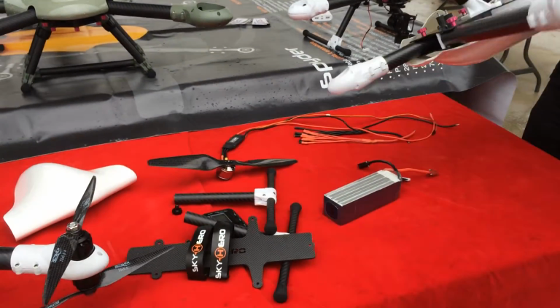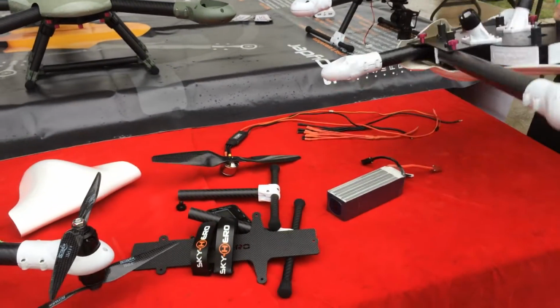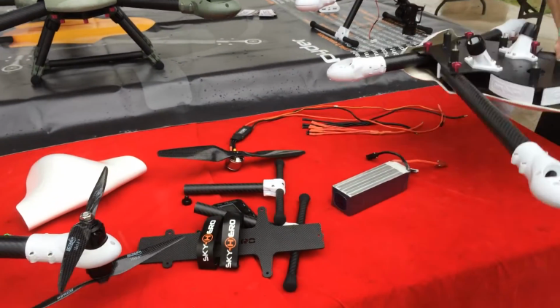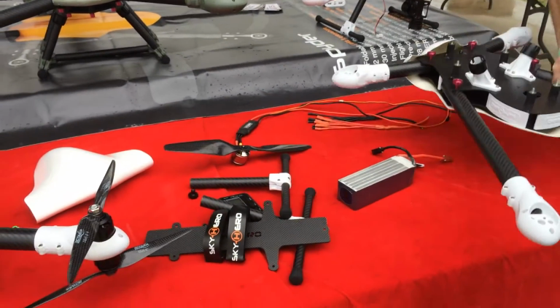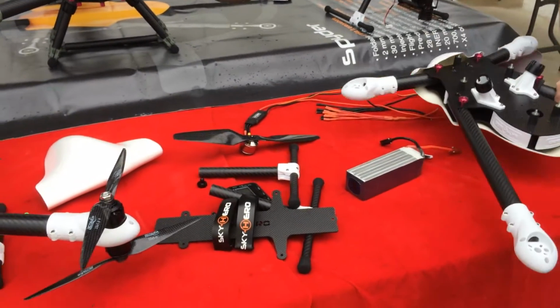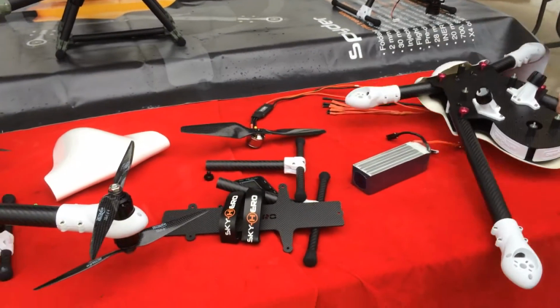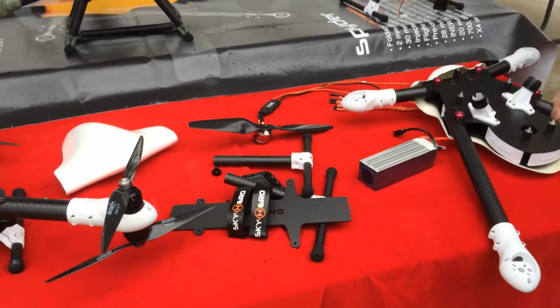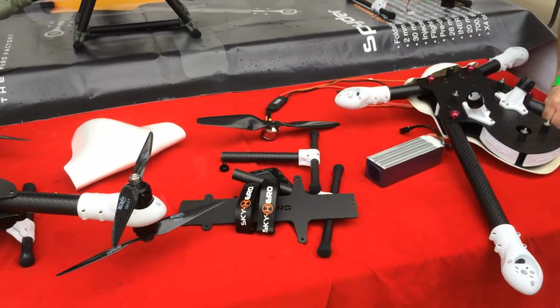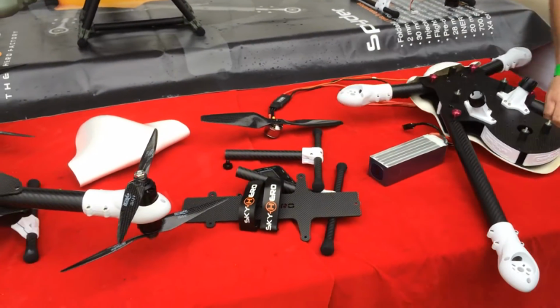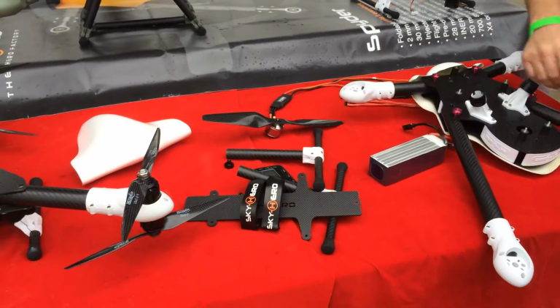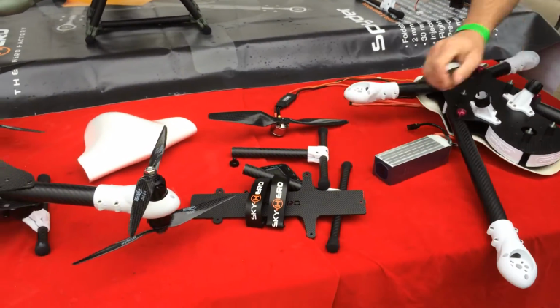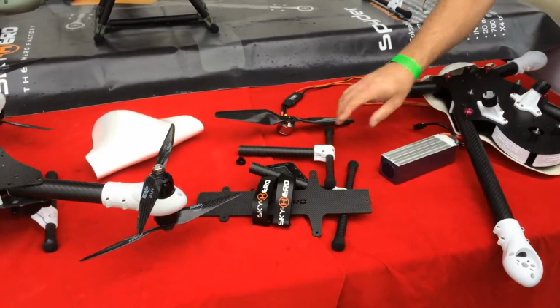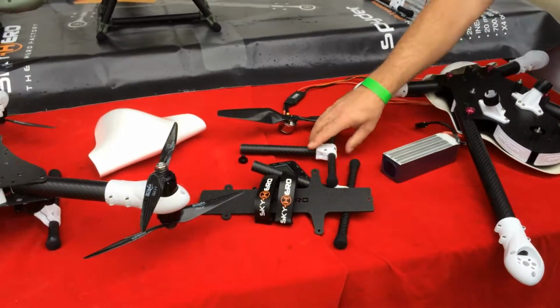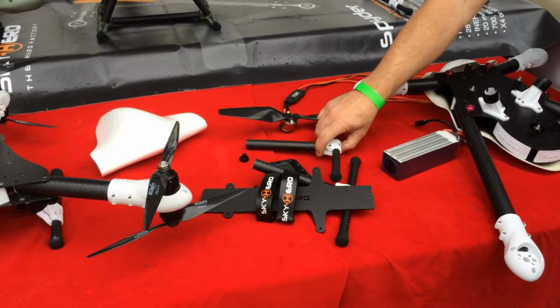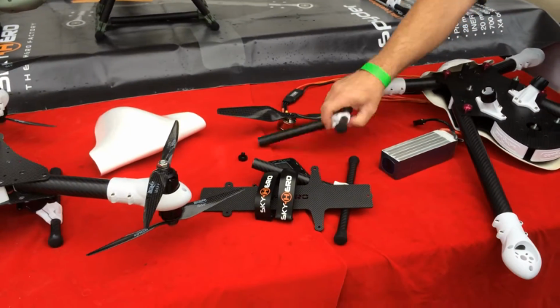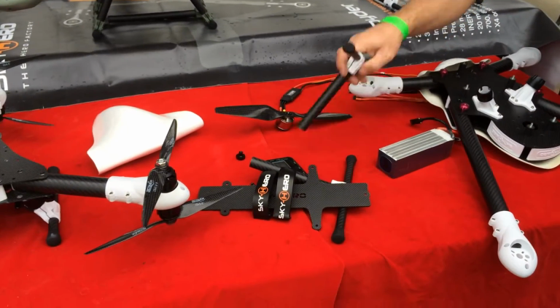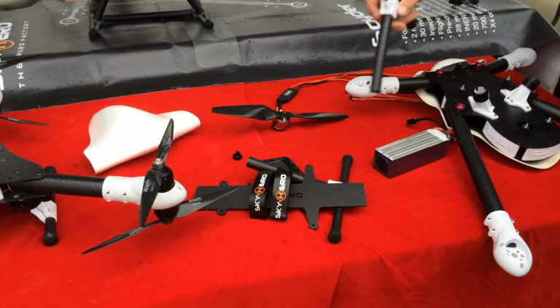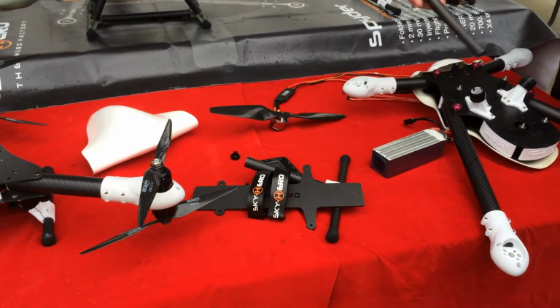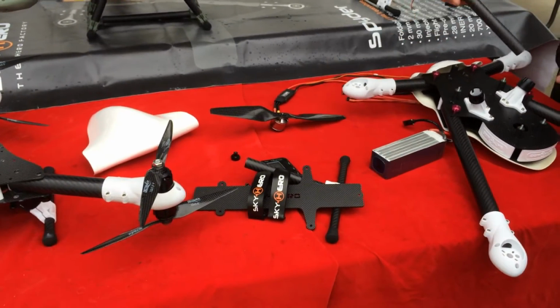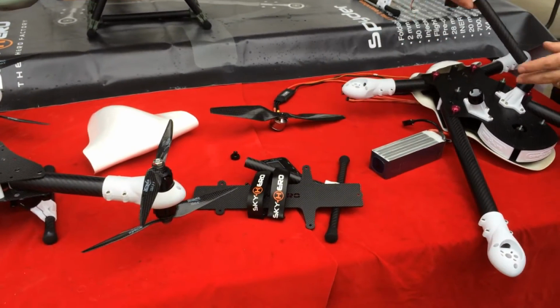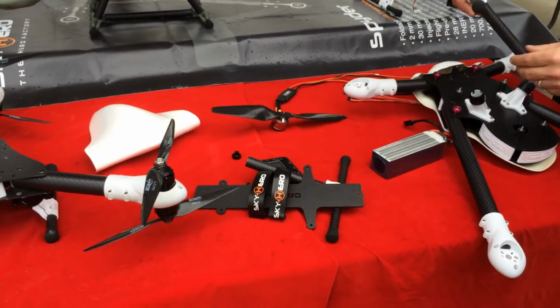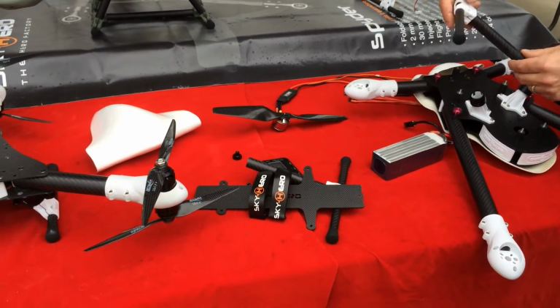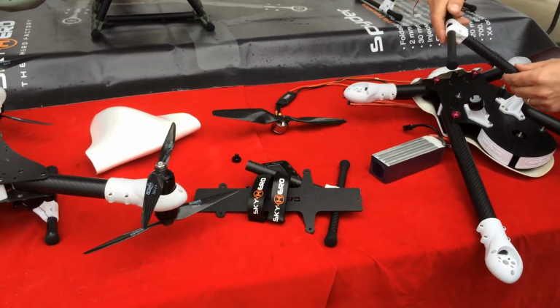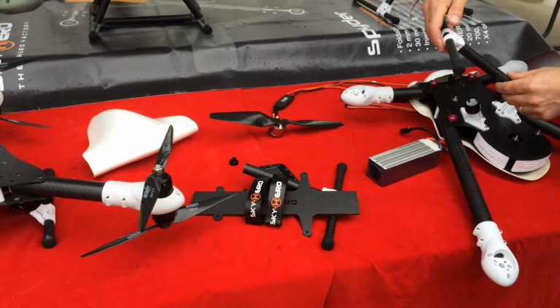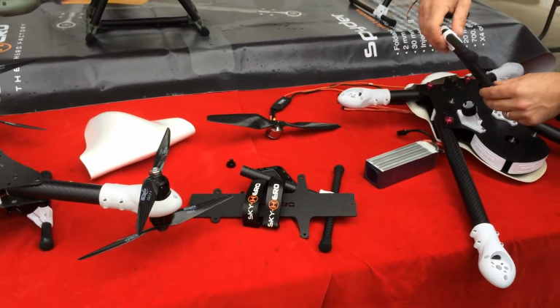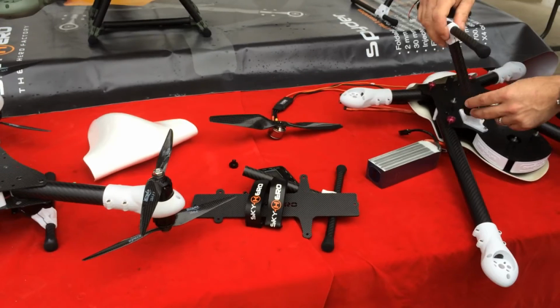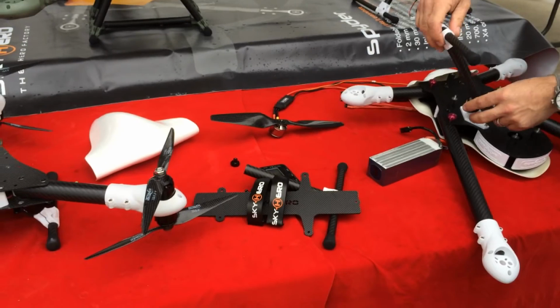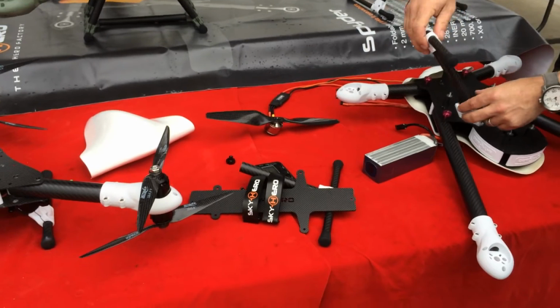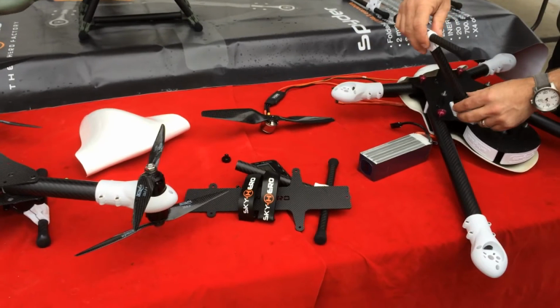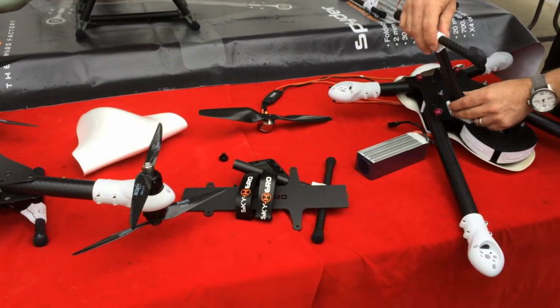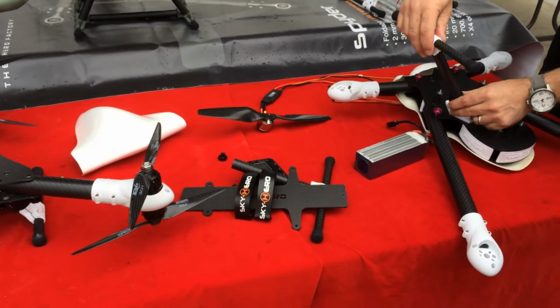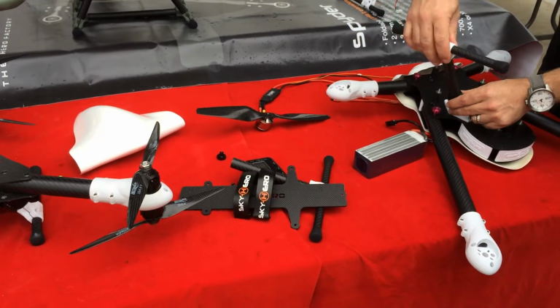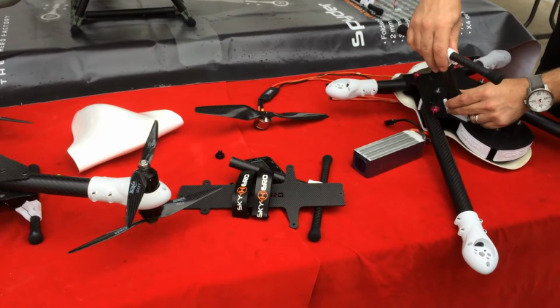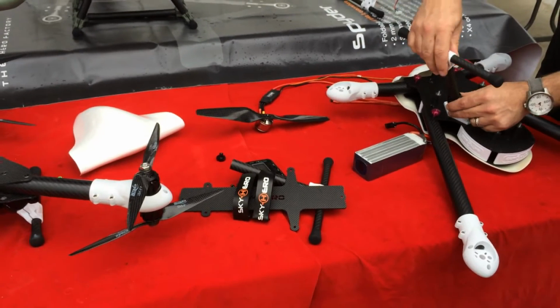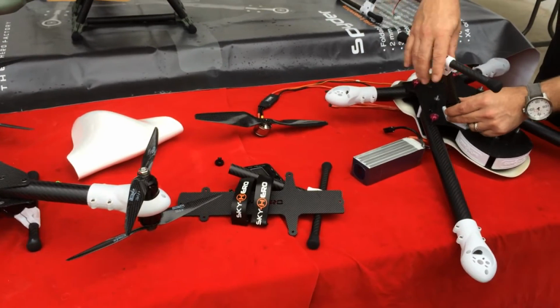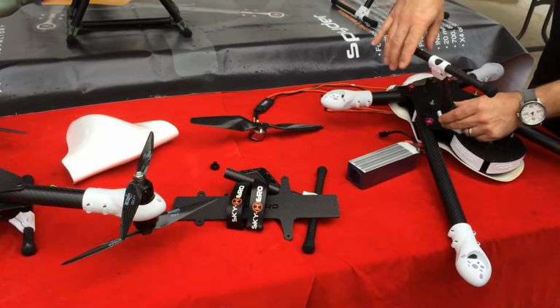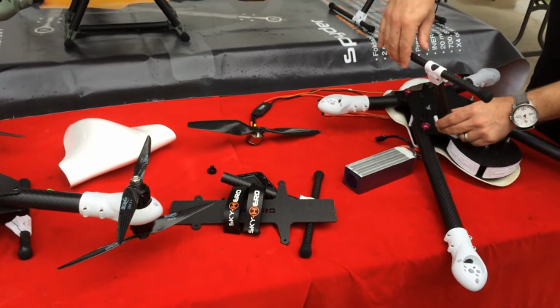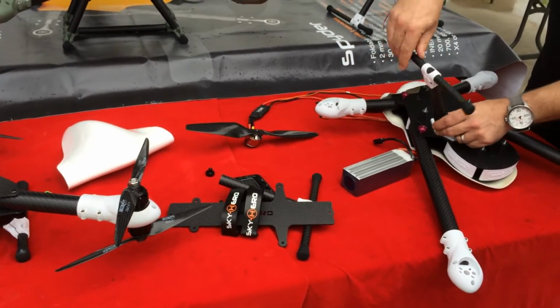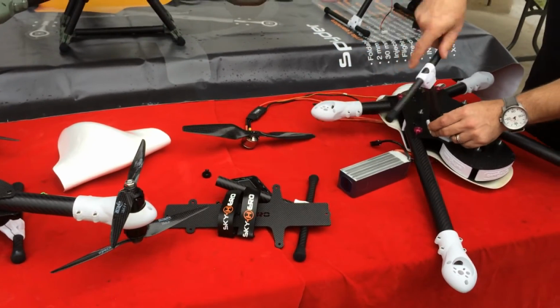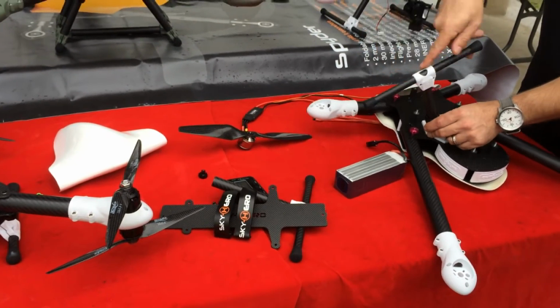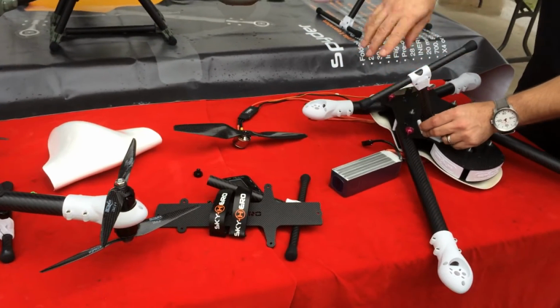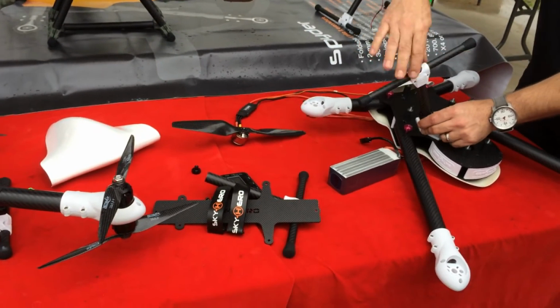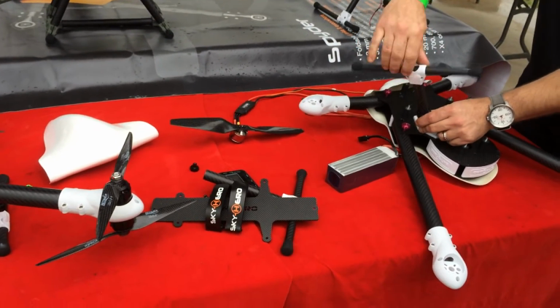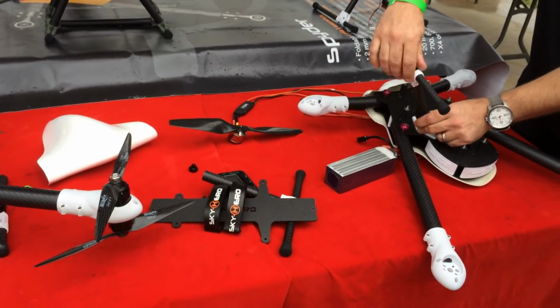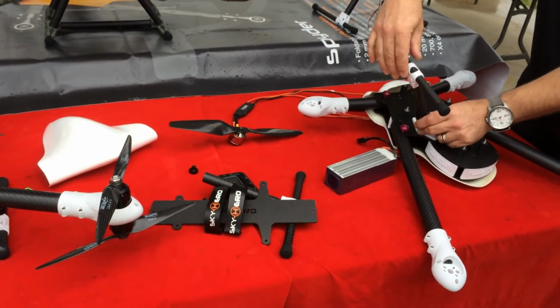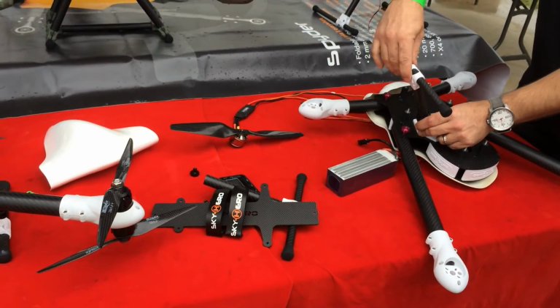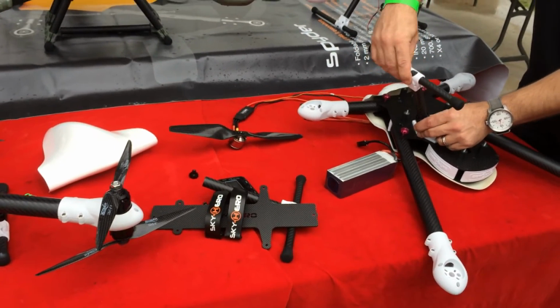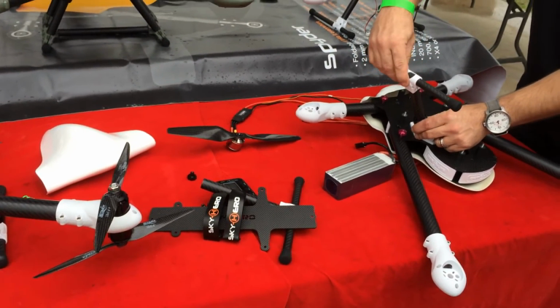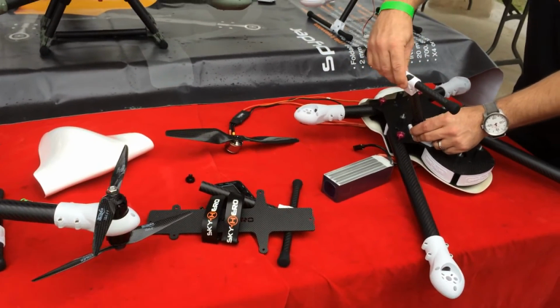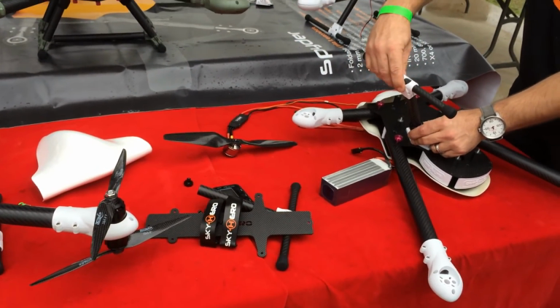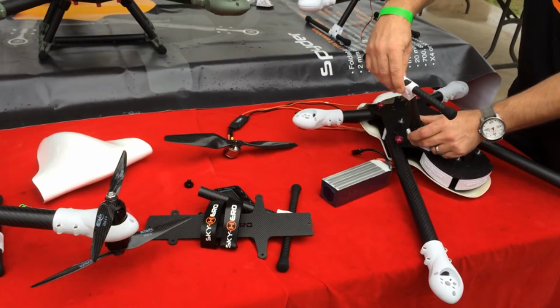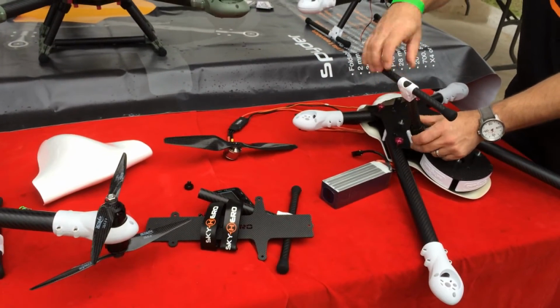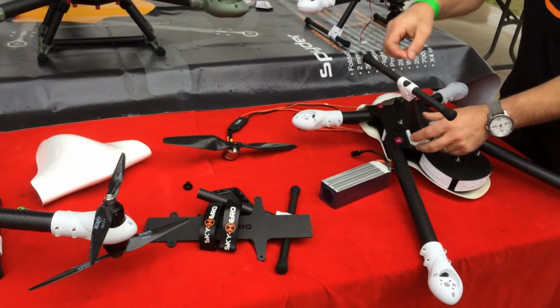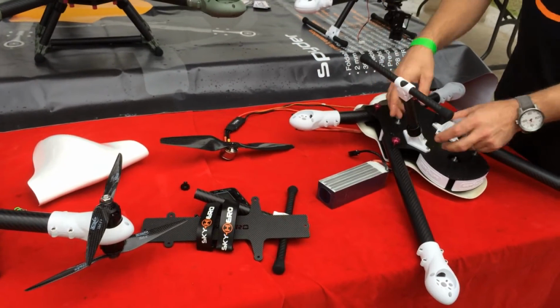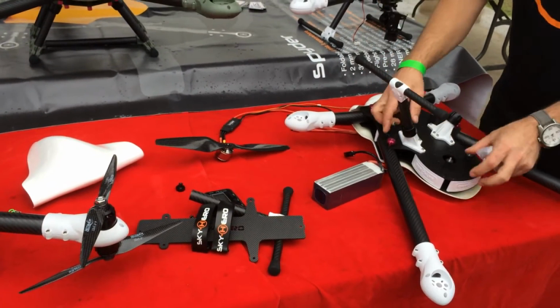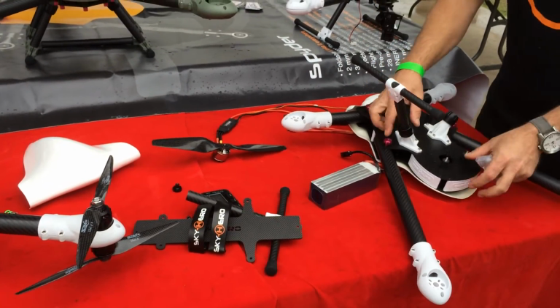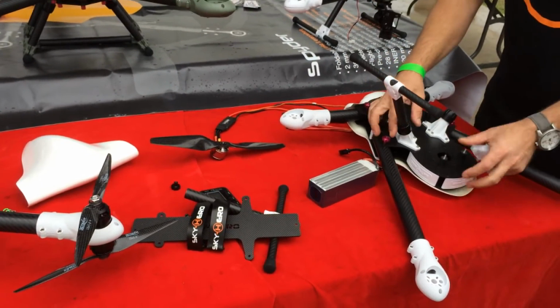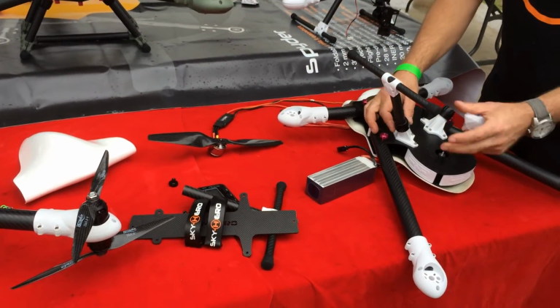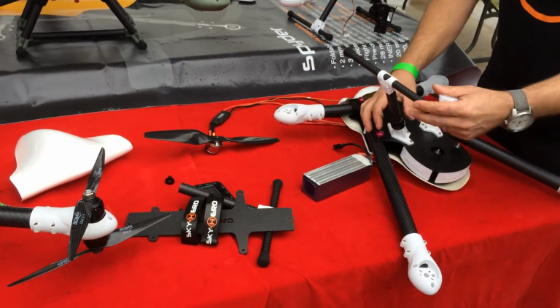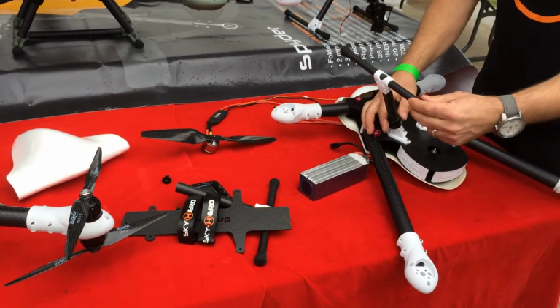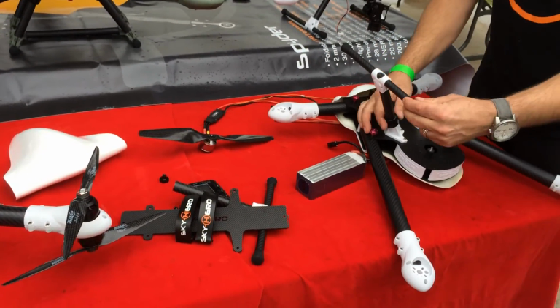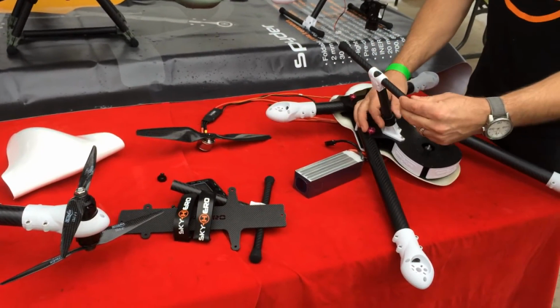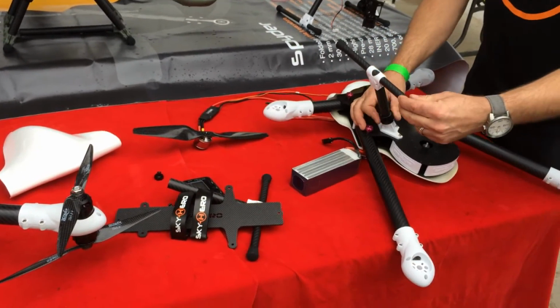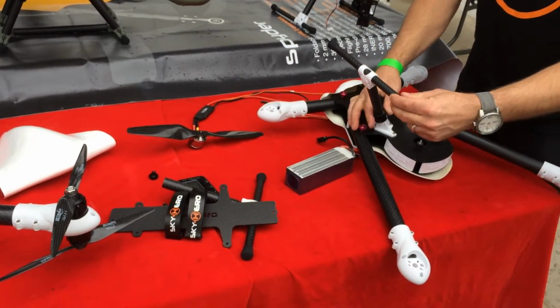This is Sky Hero. We're at the Stingray Racing Series here in Austin.